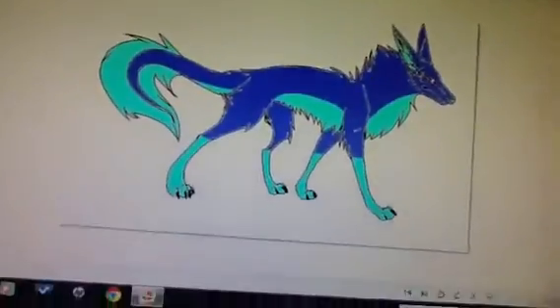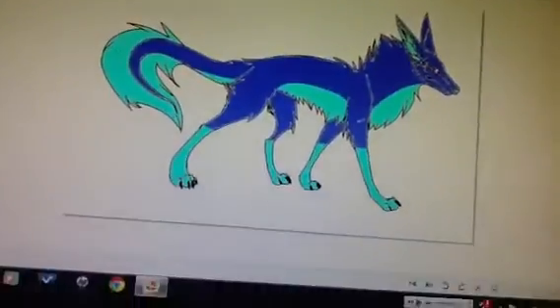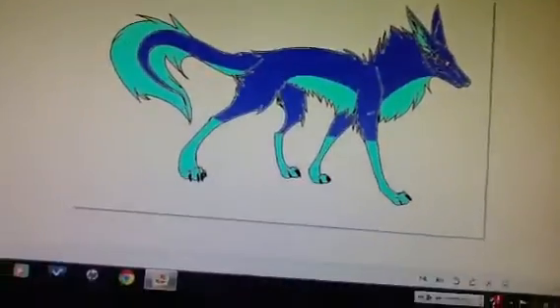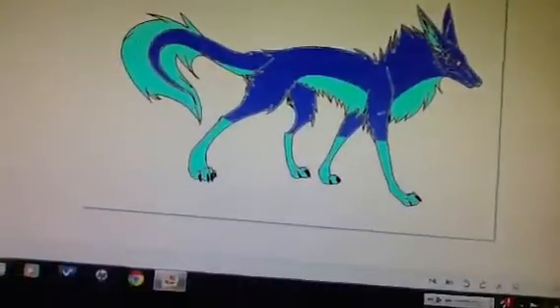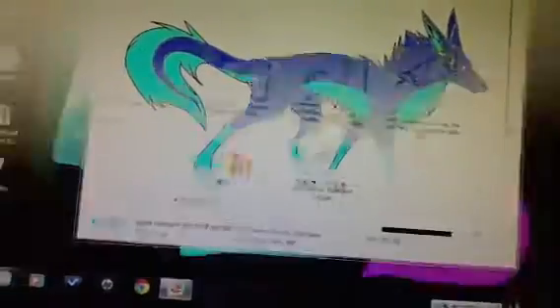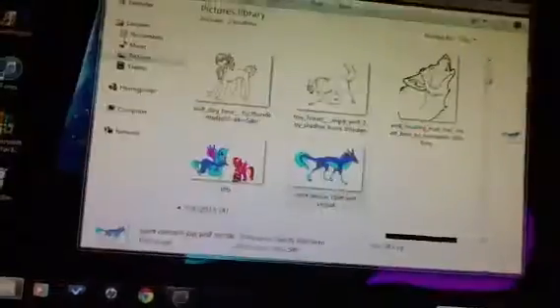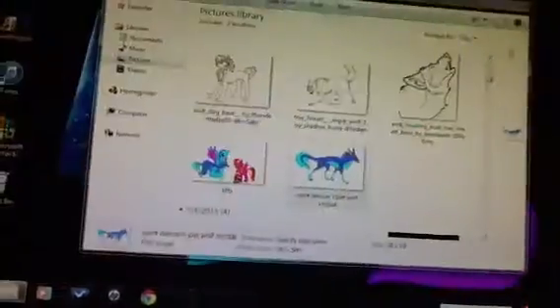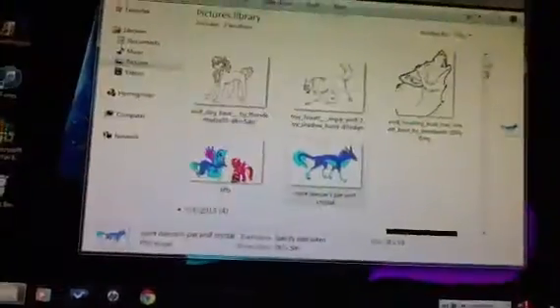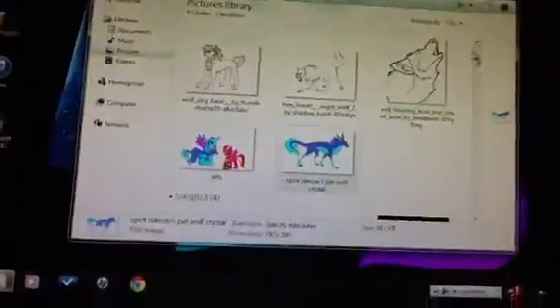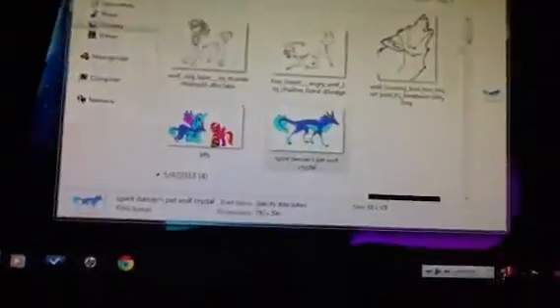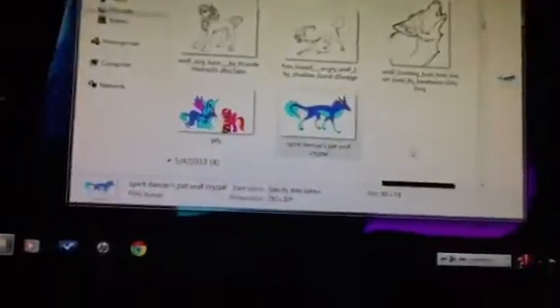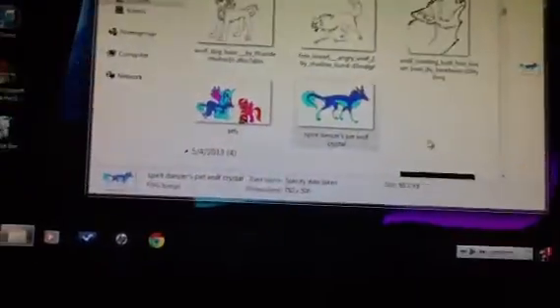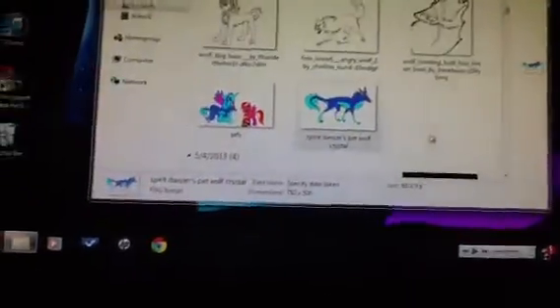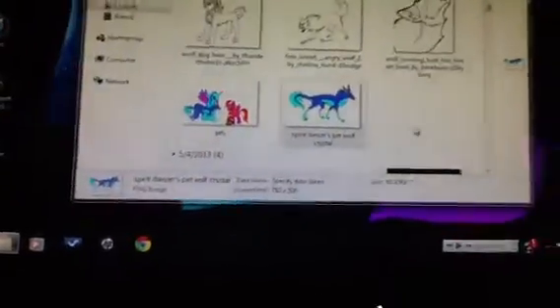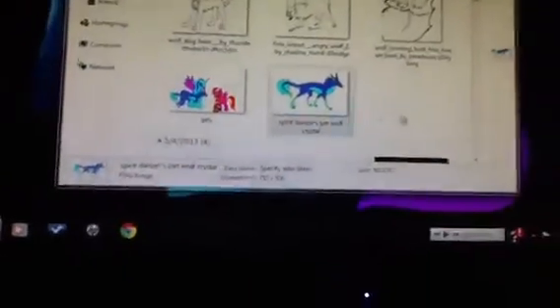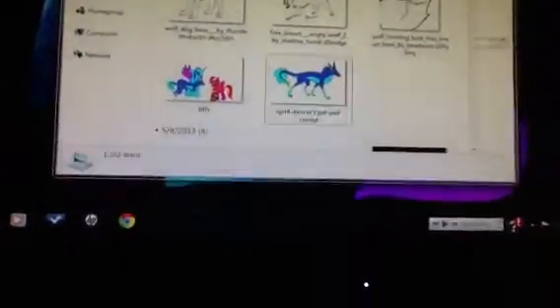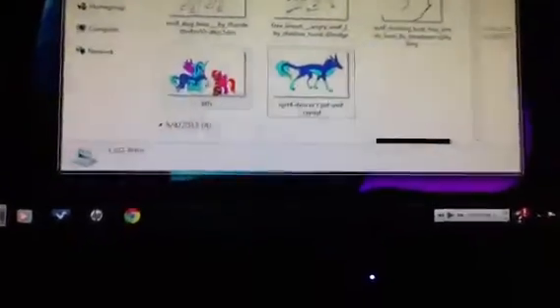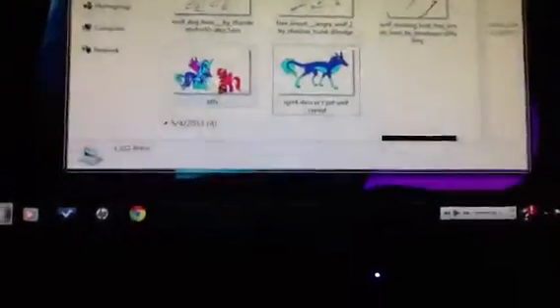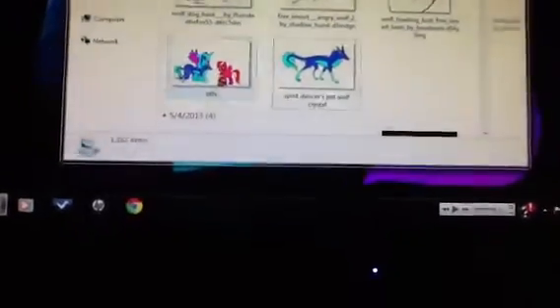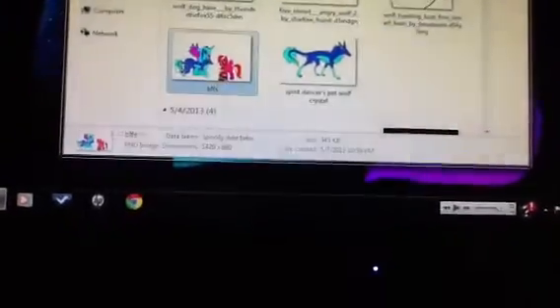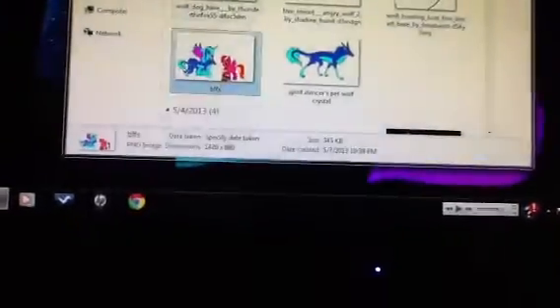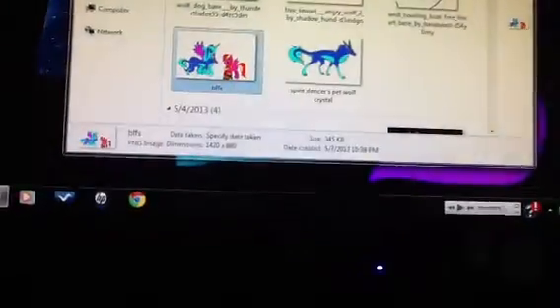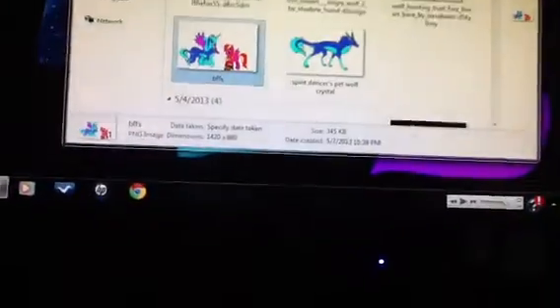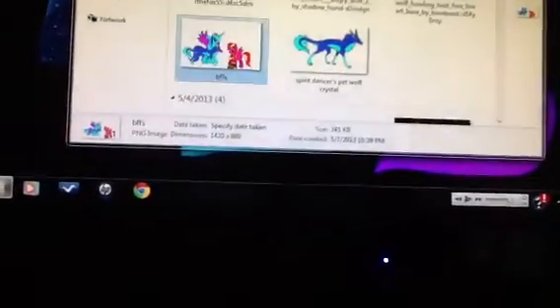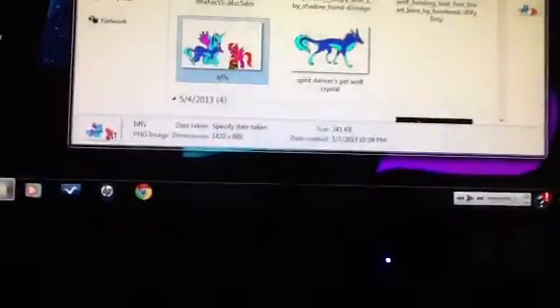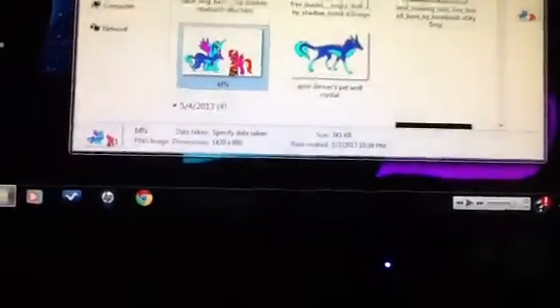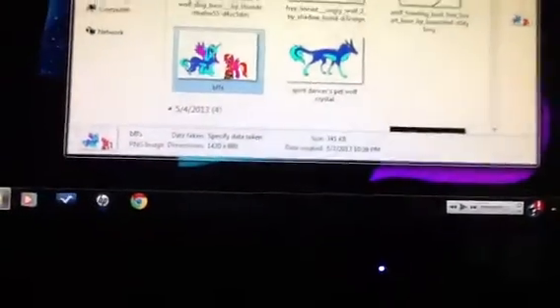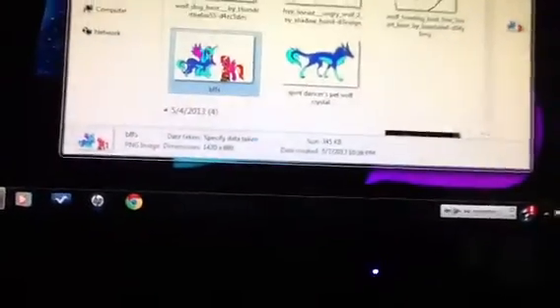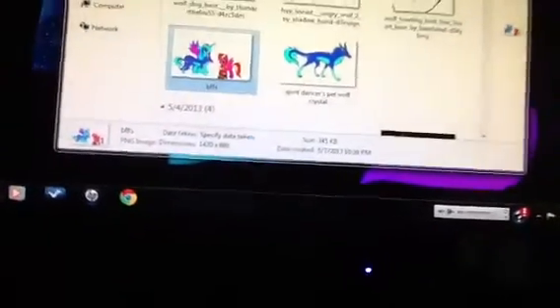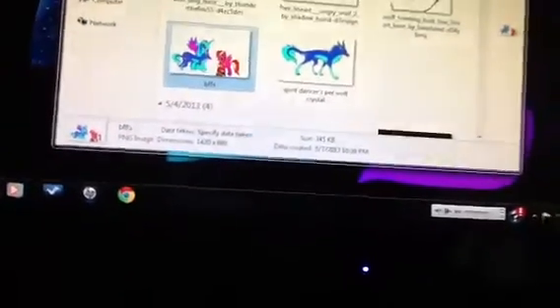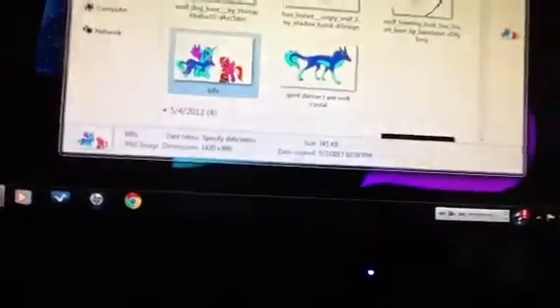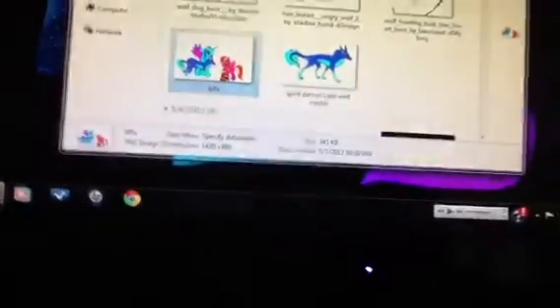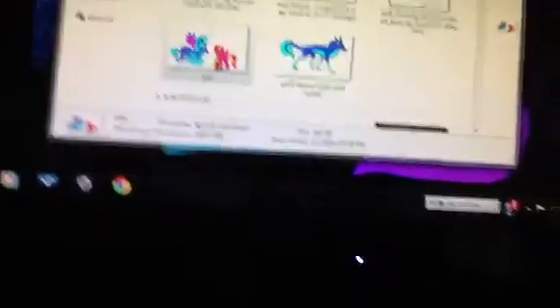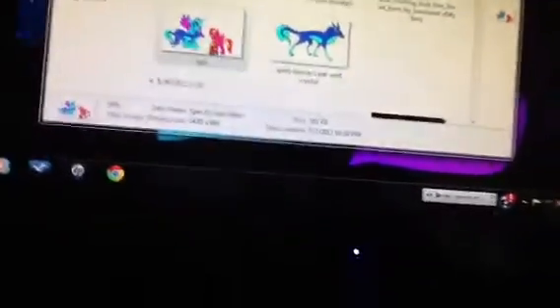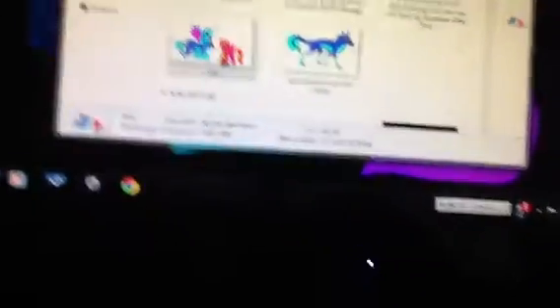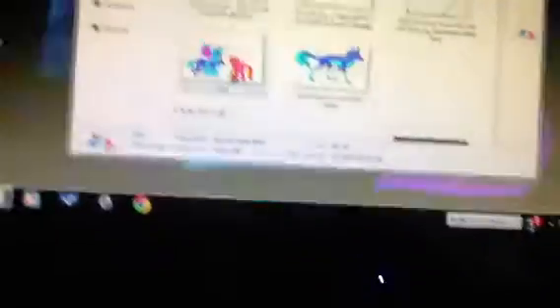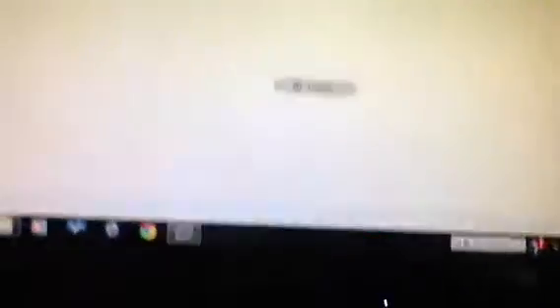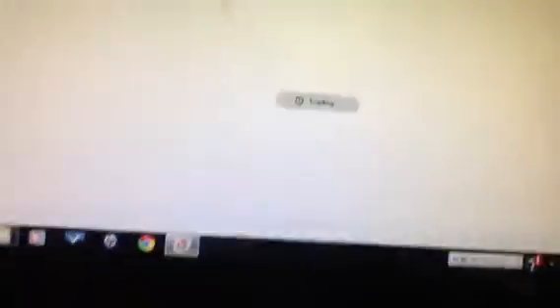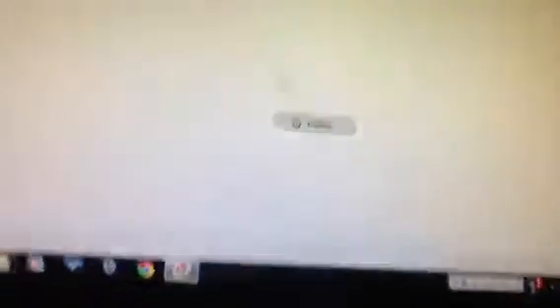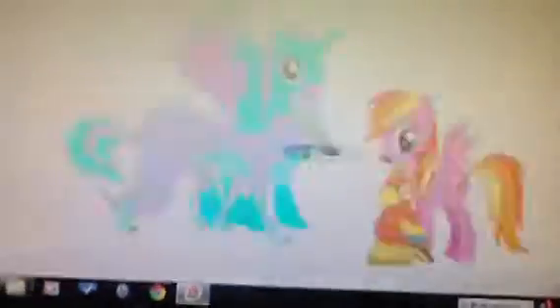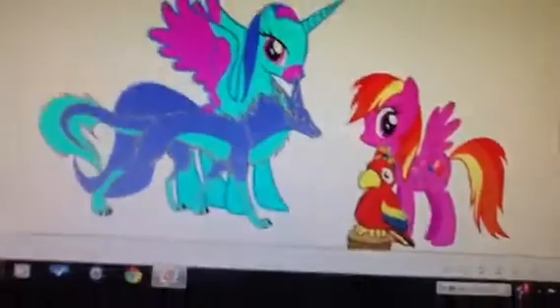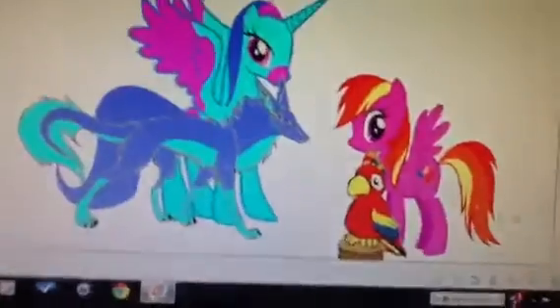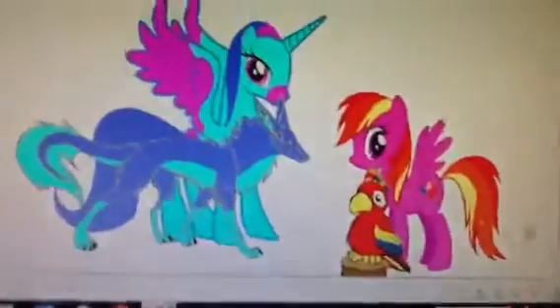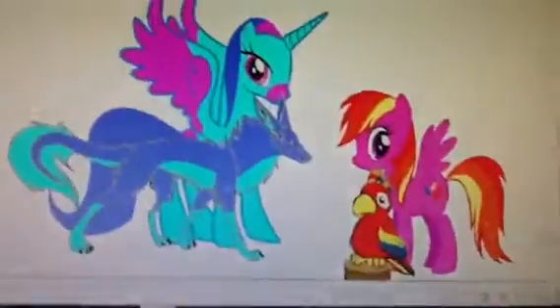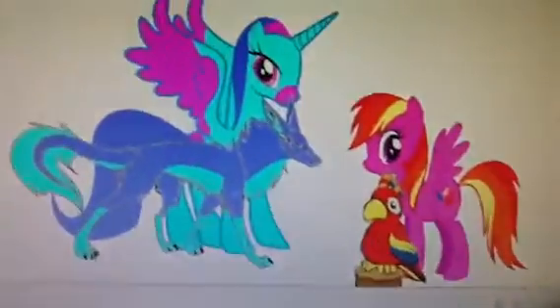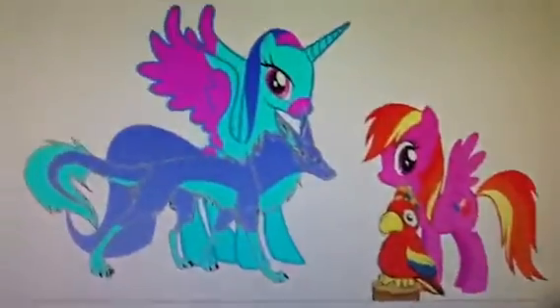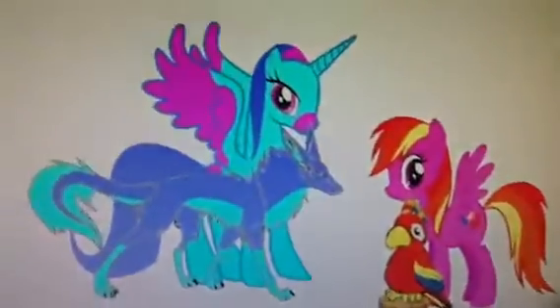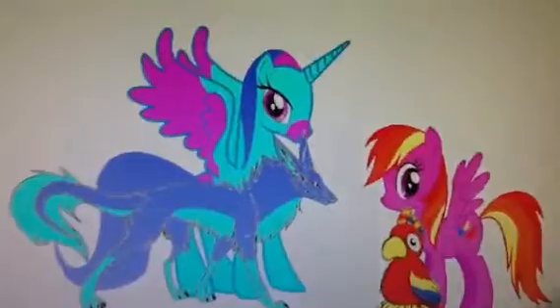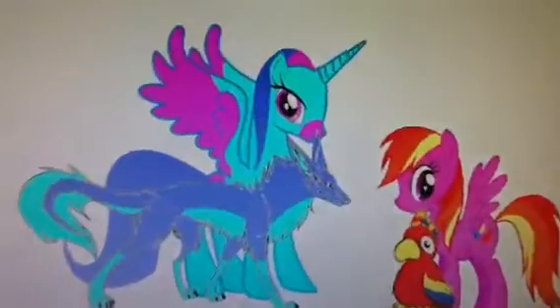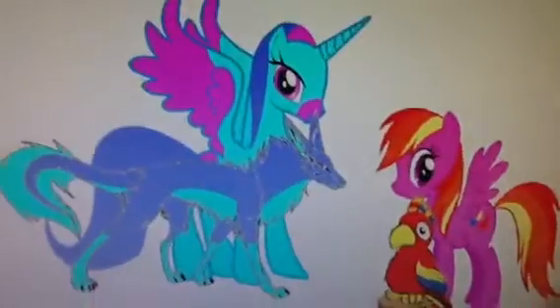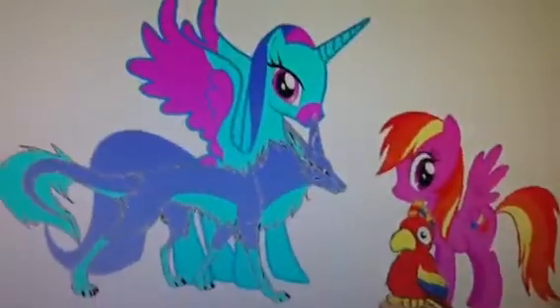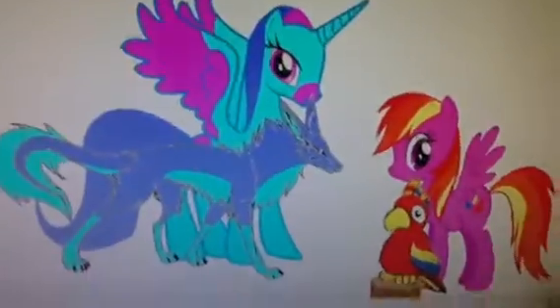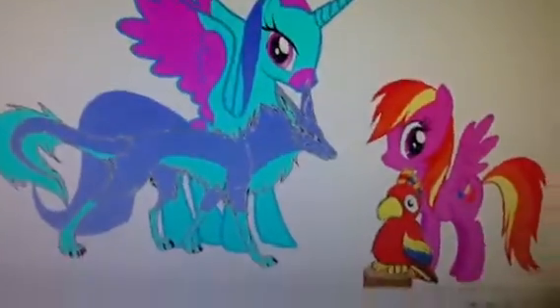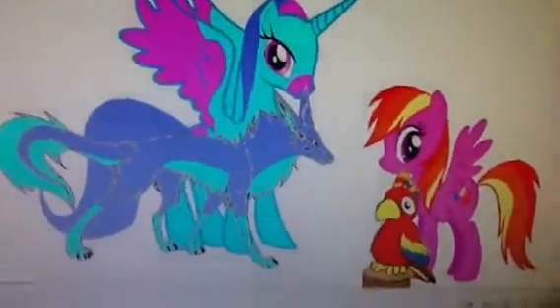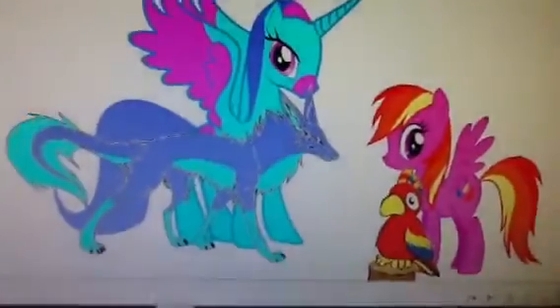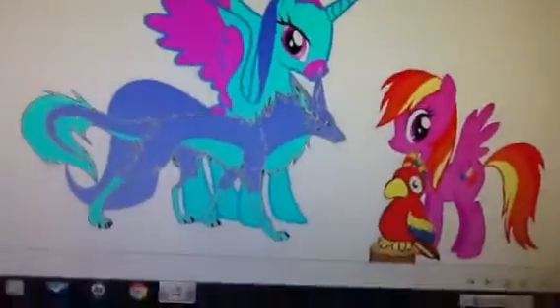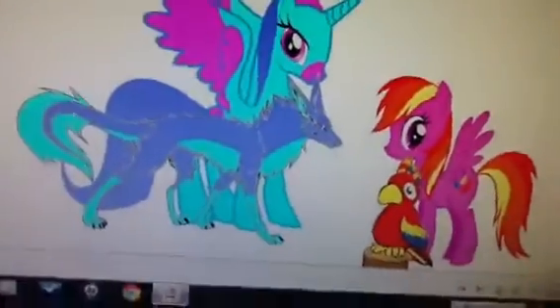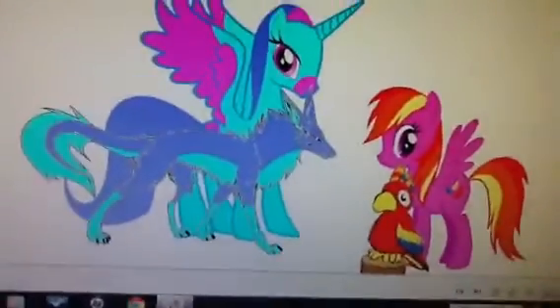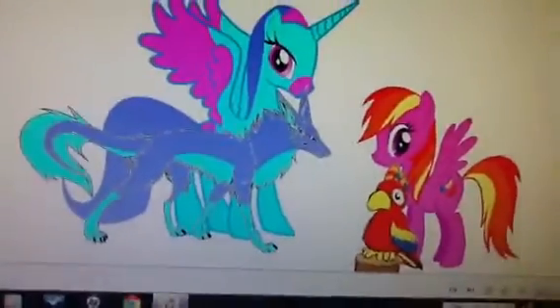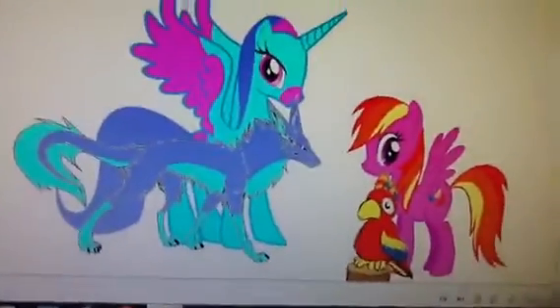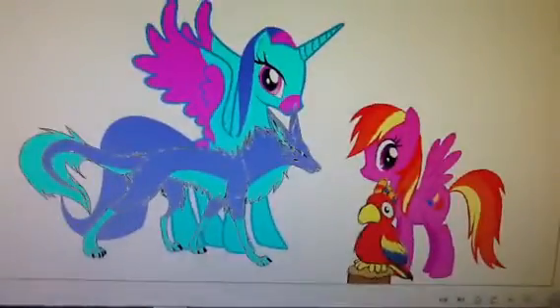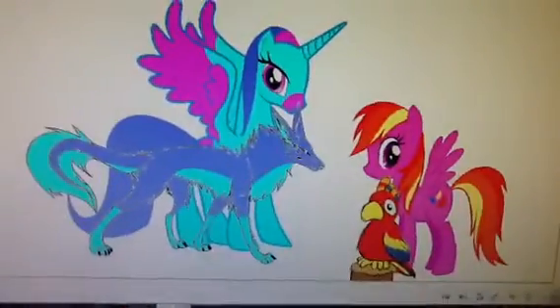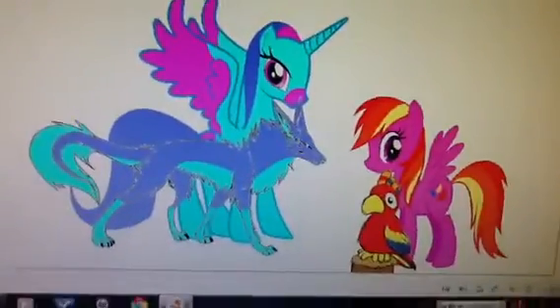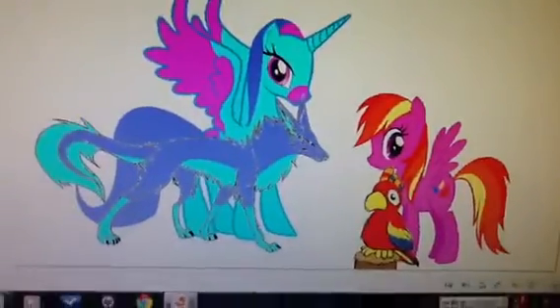So this is her and her PFF with their pet.